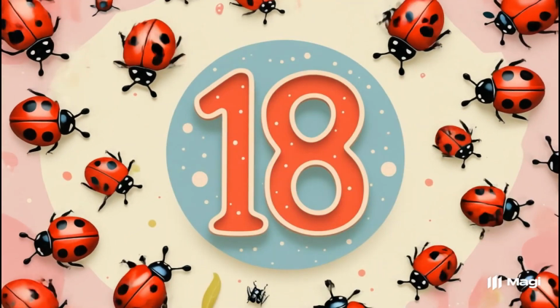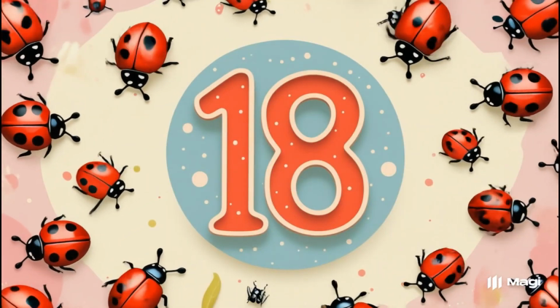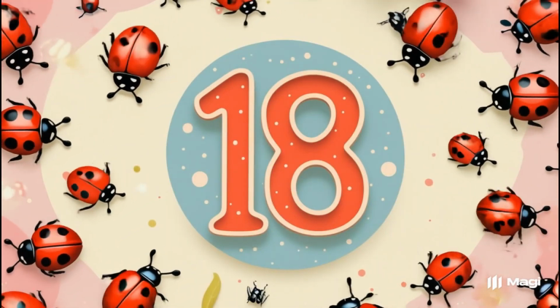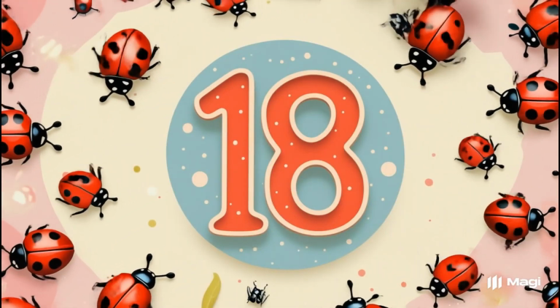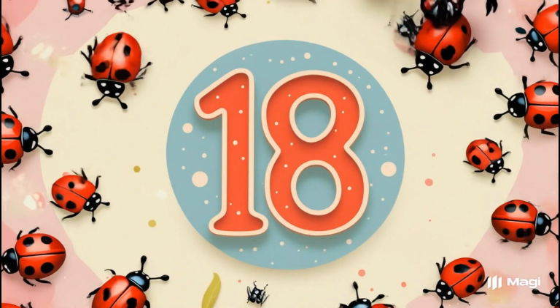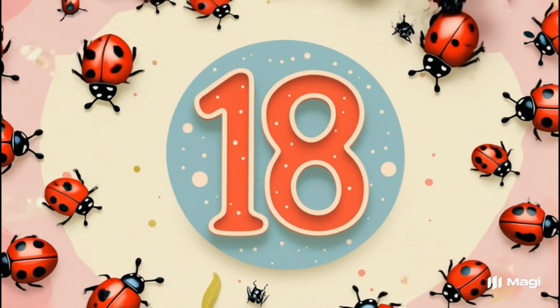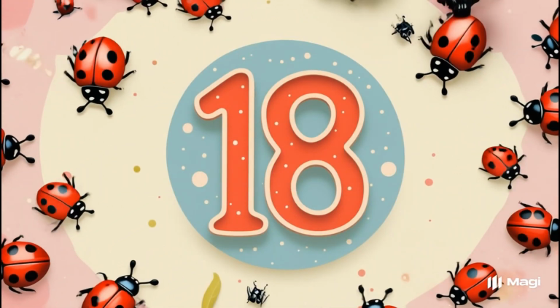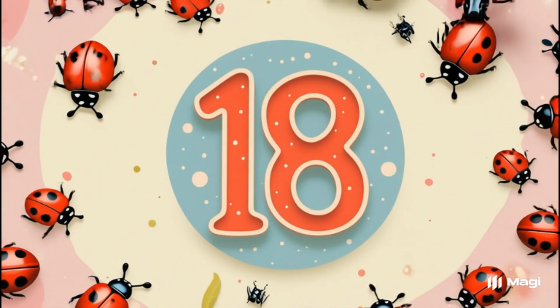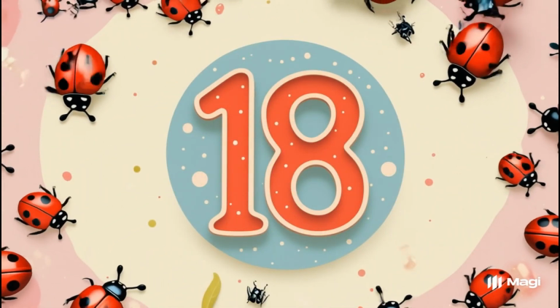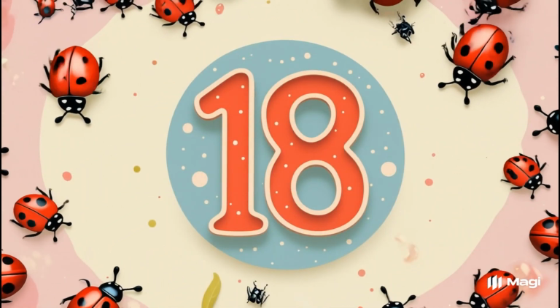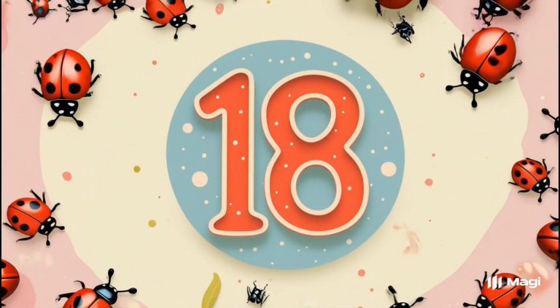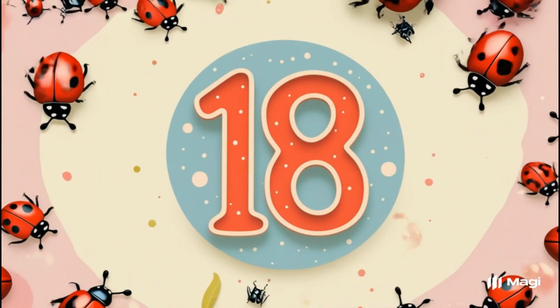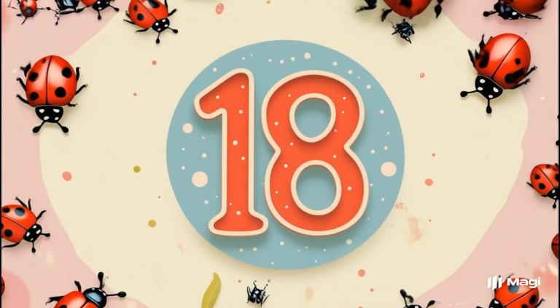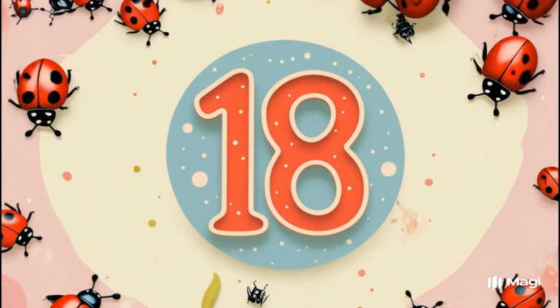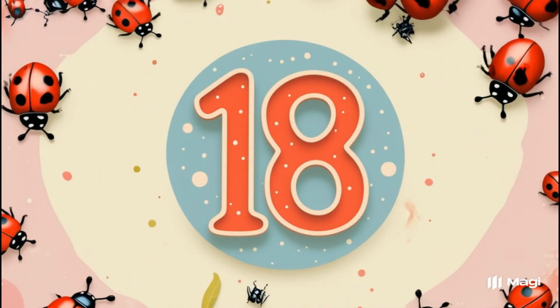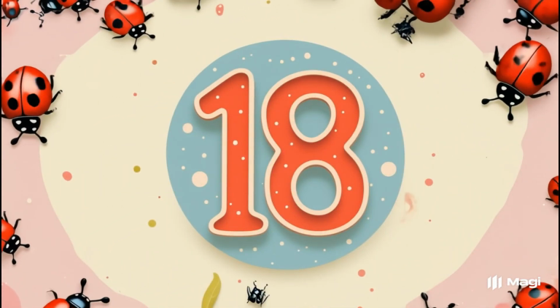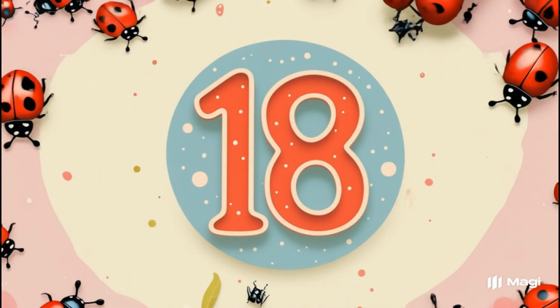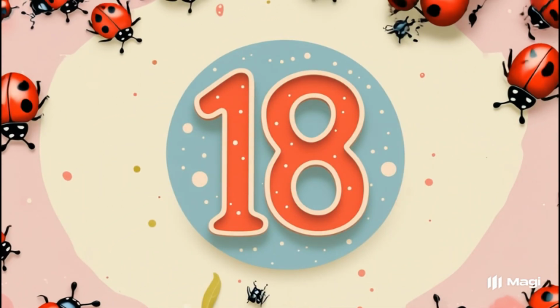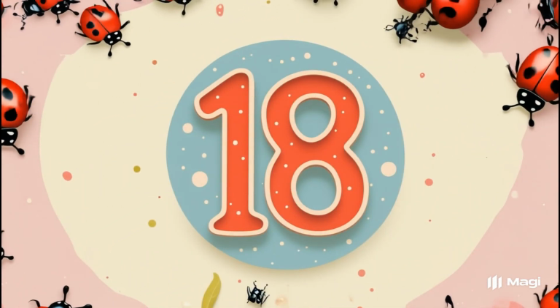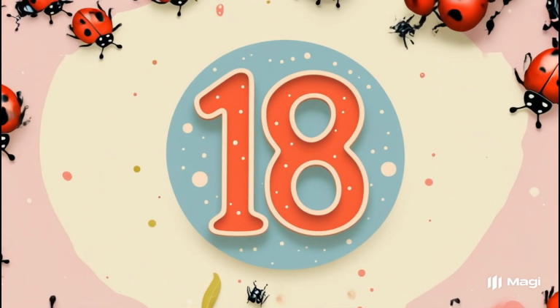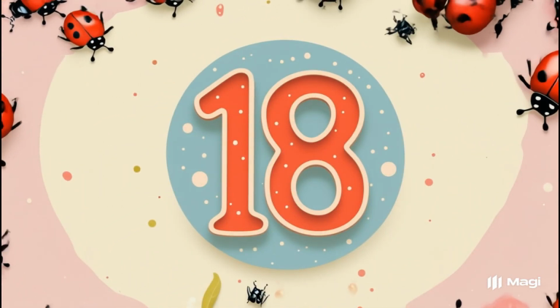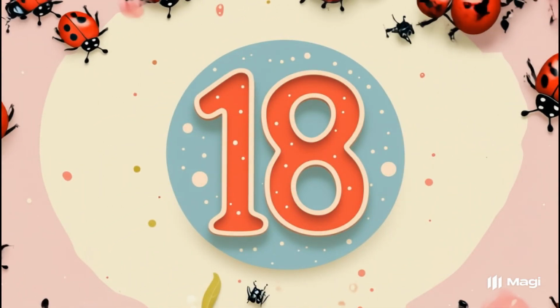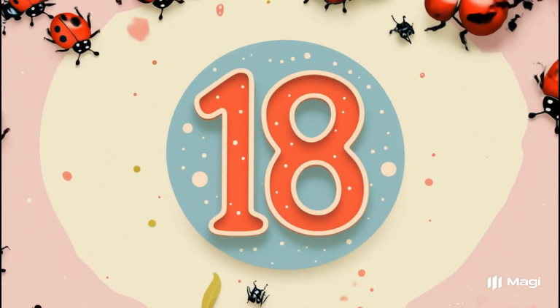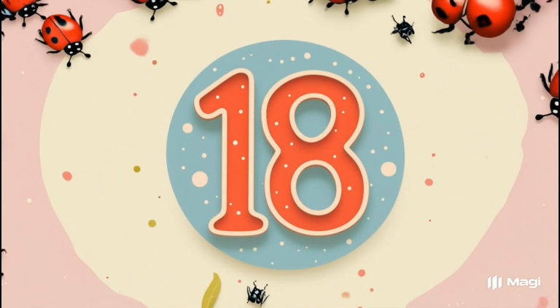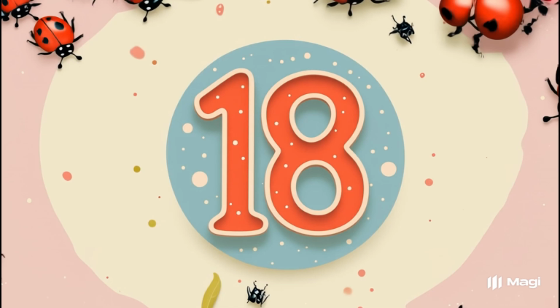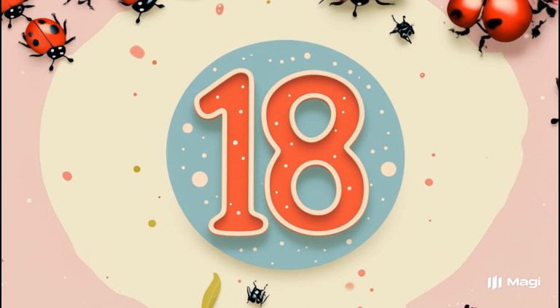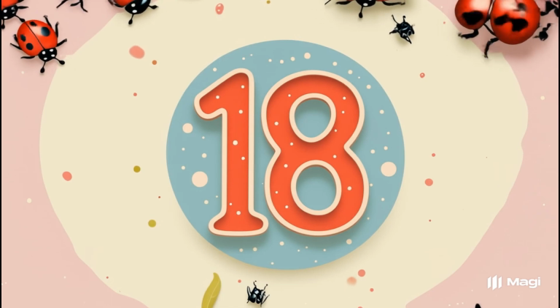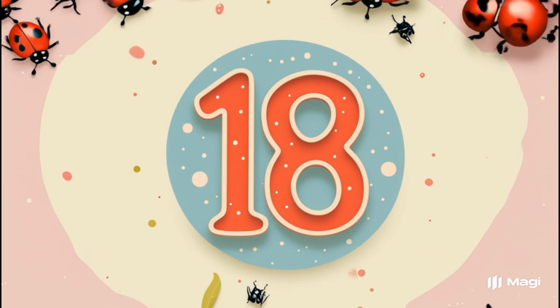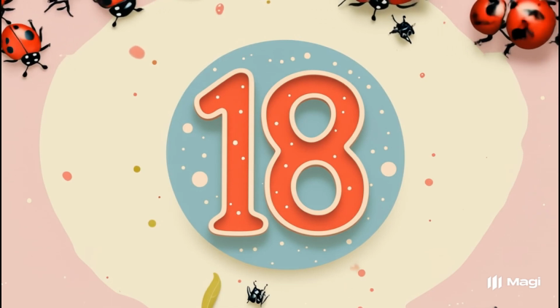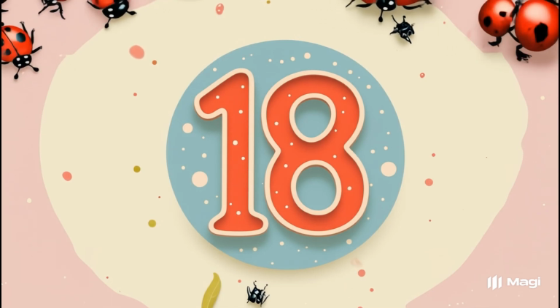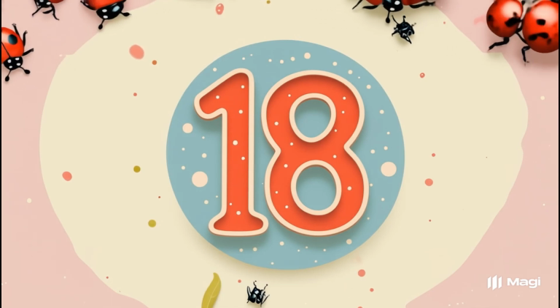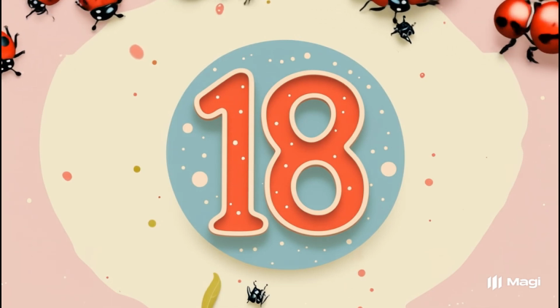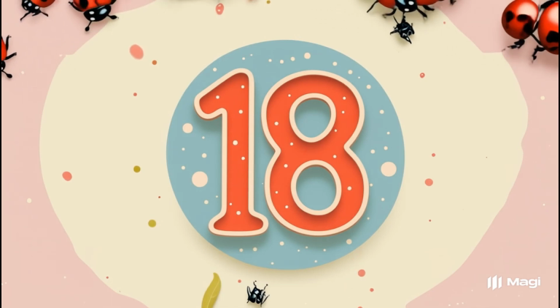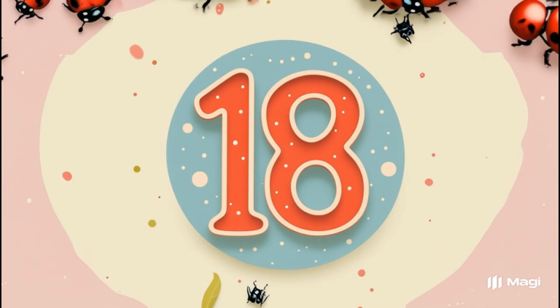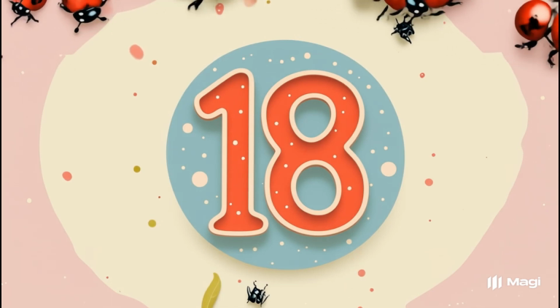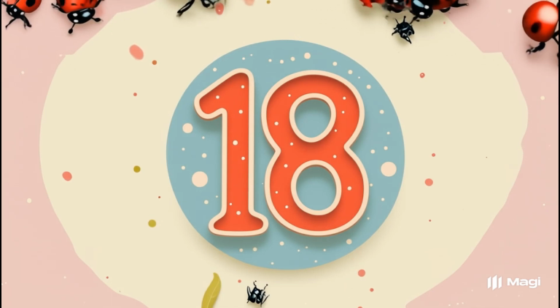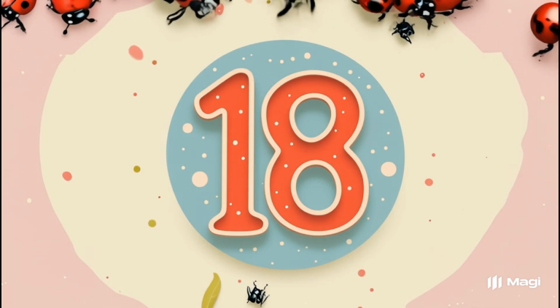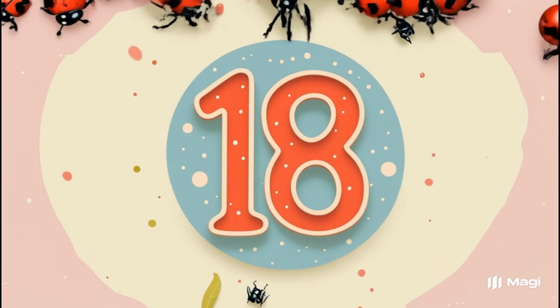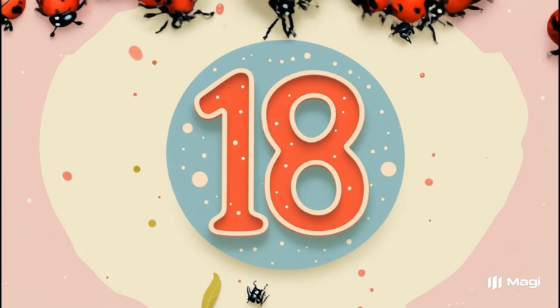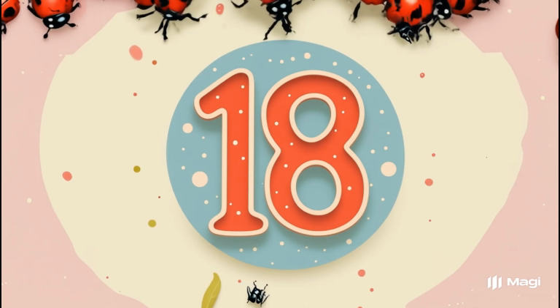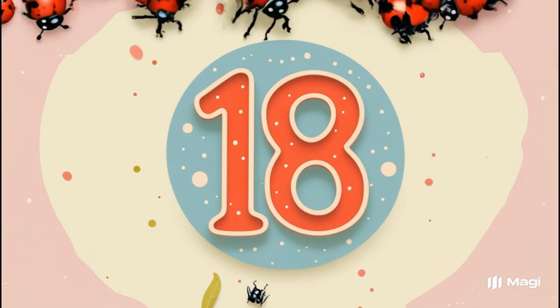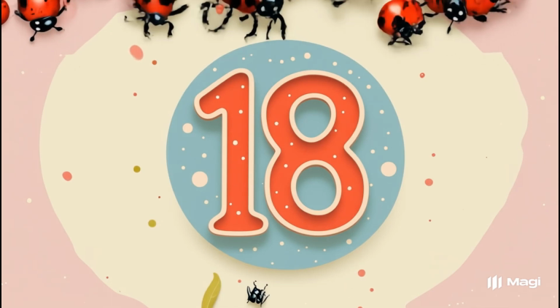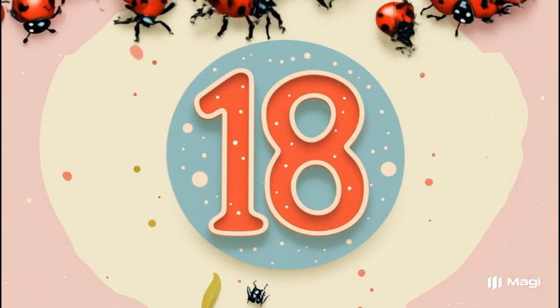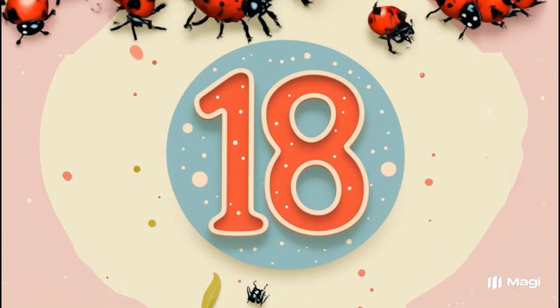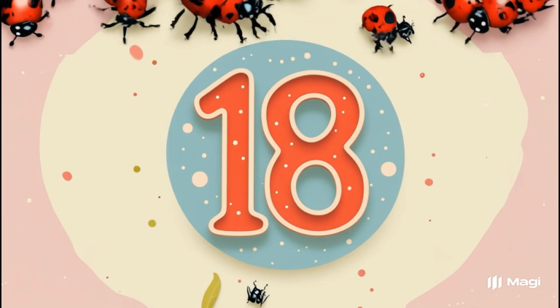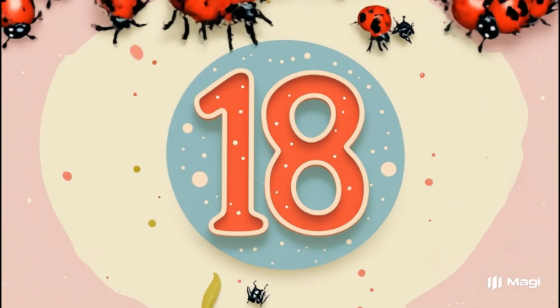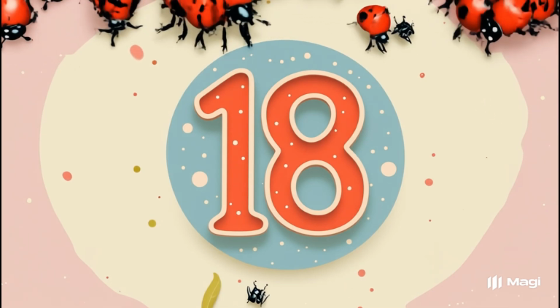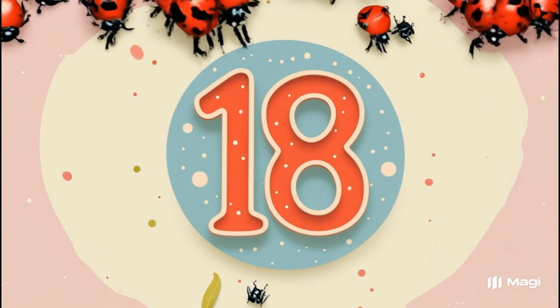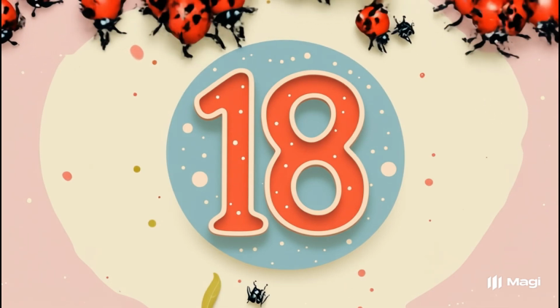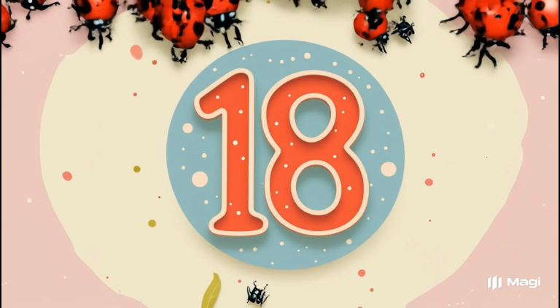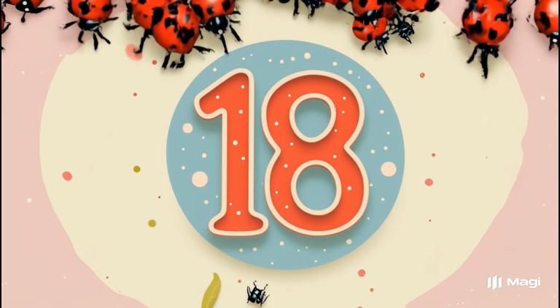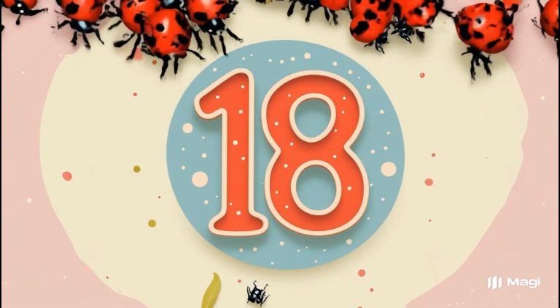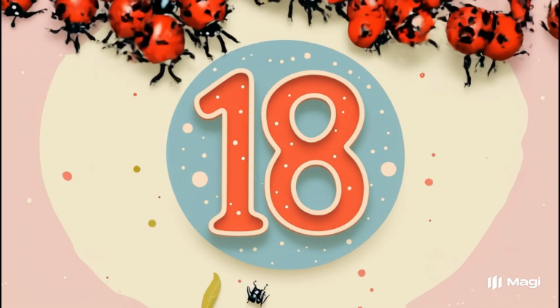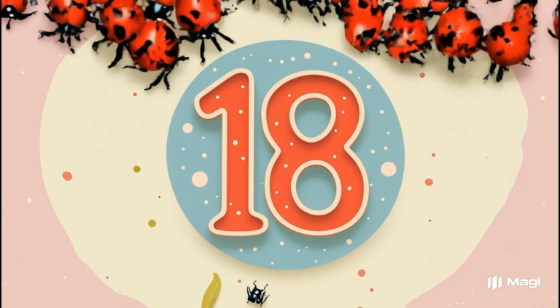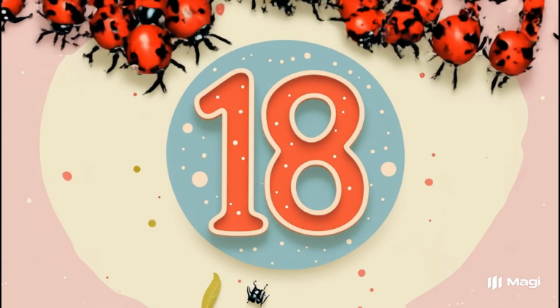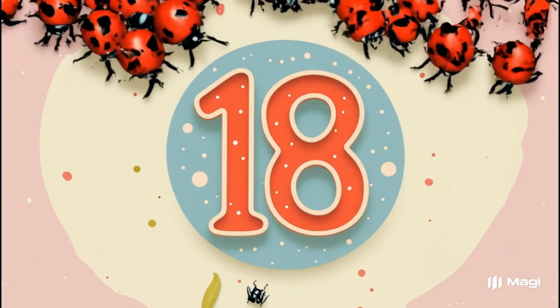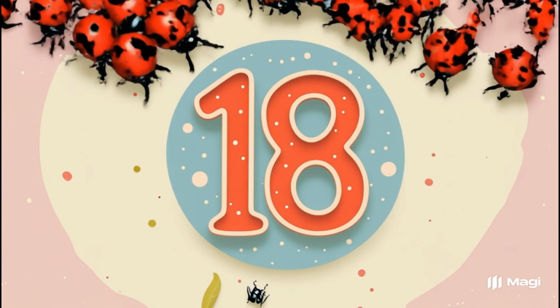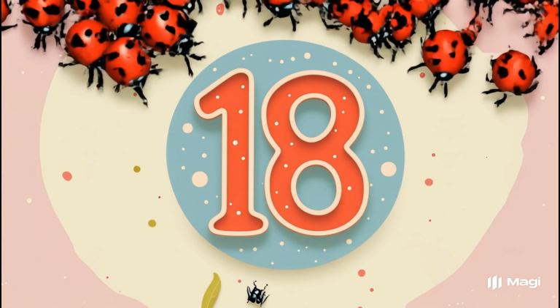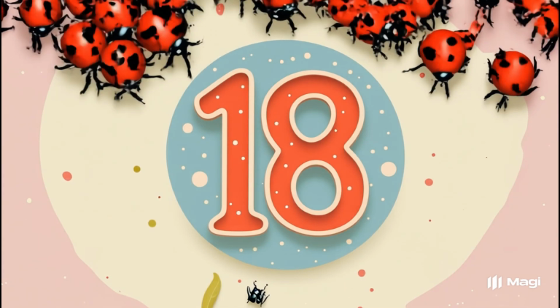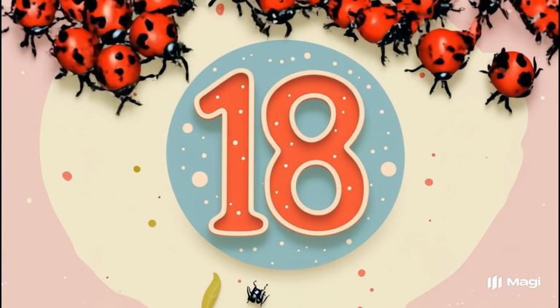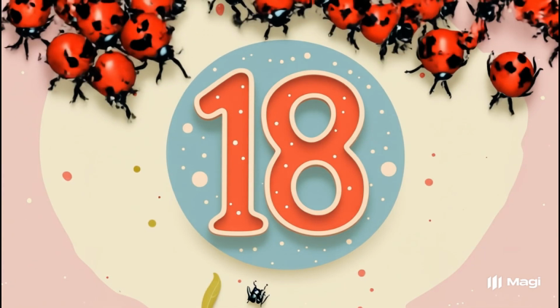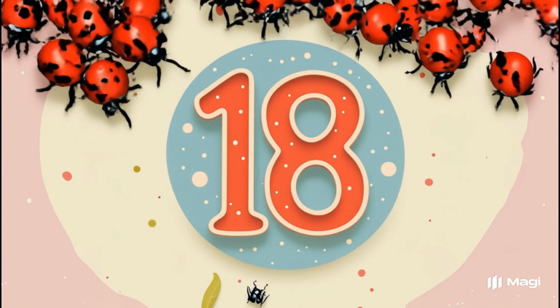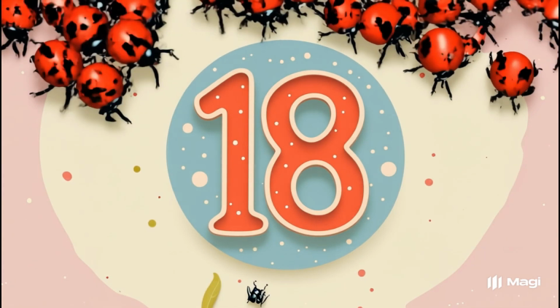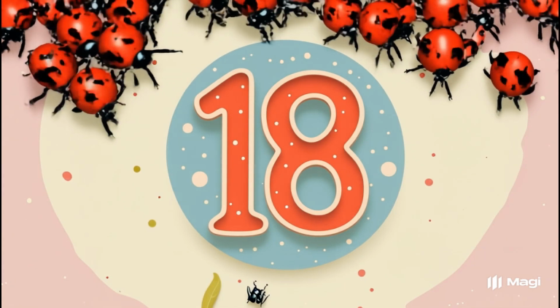Number eighteen. Let's count them. One through eighteen. Eighteen little ladybugs.